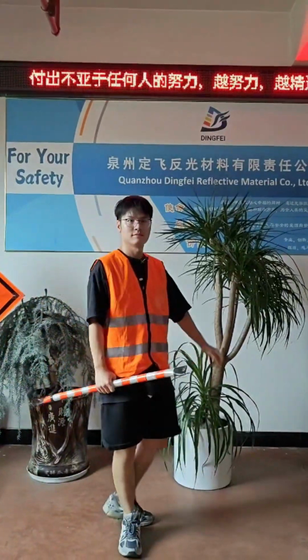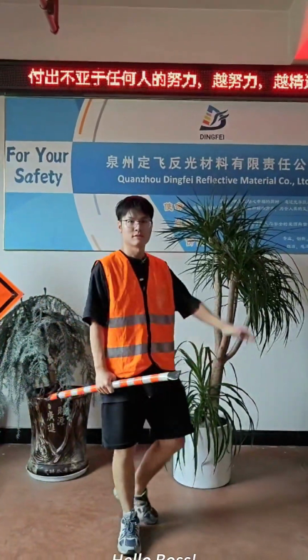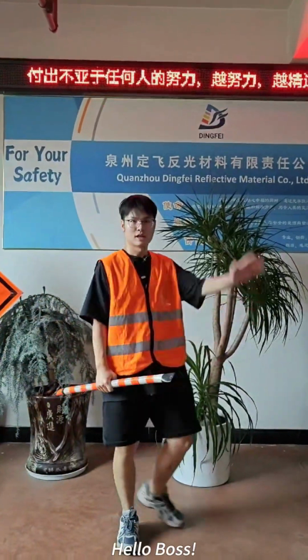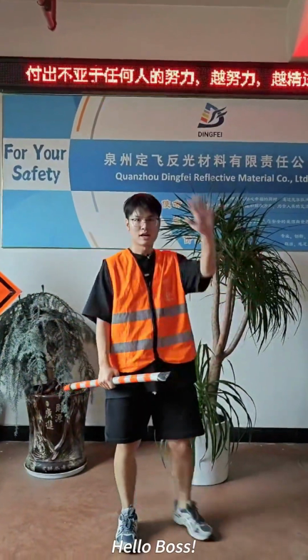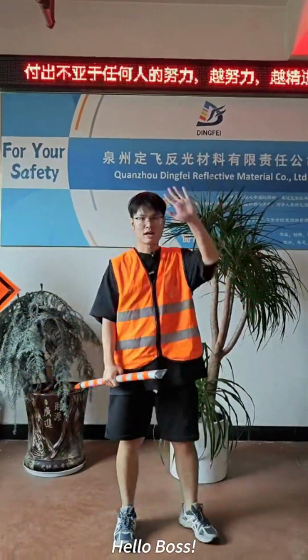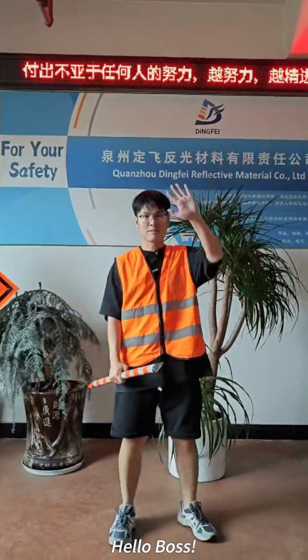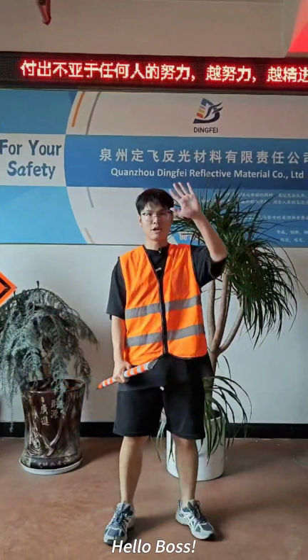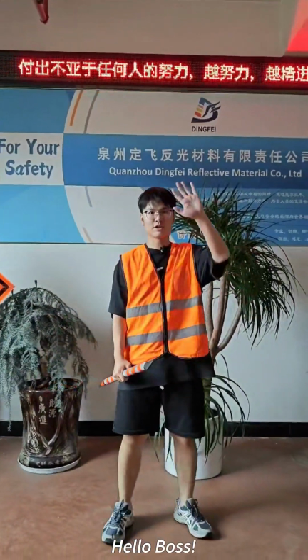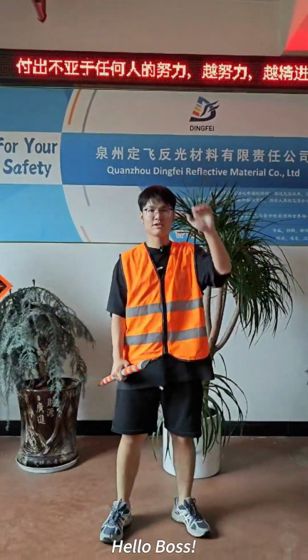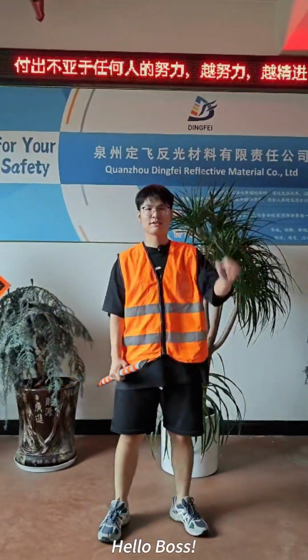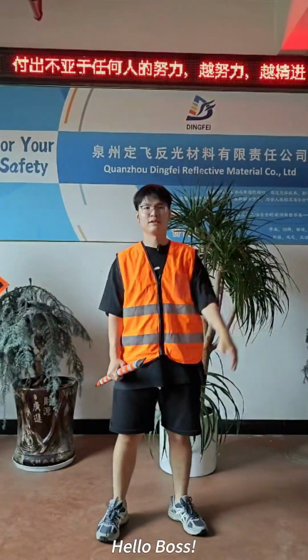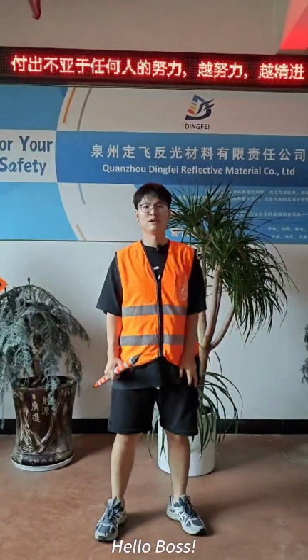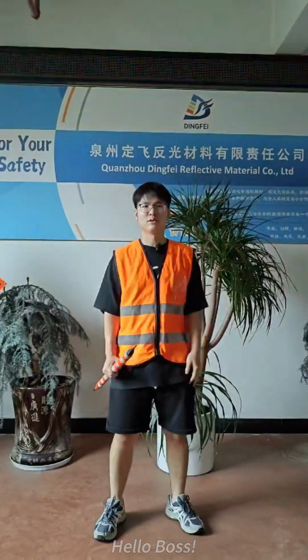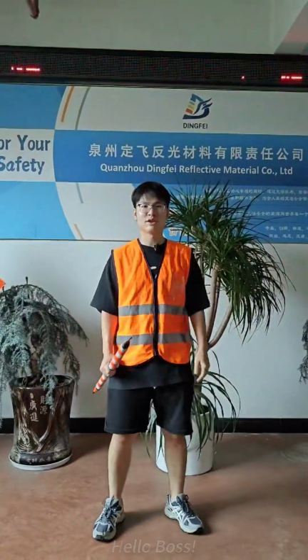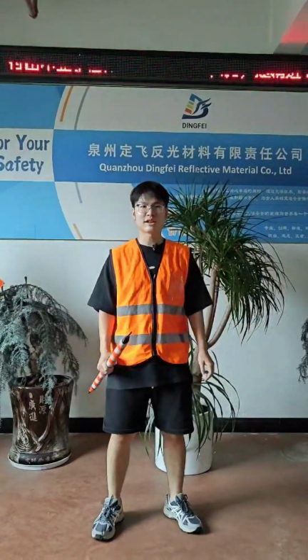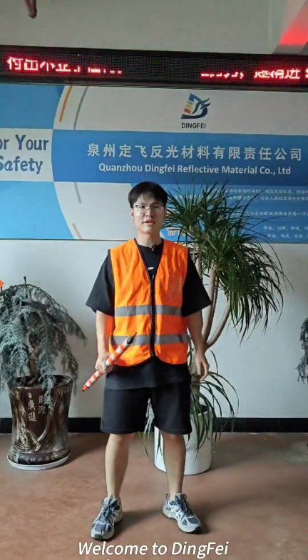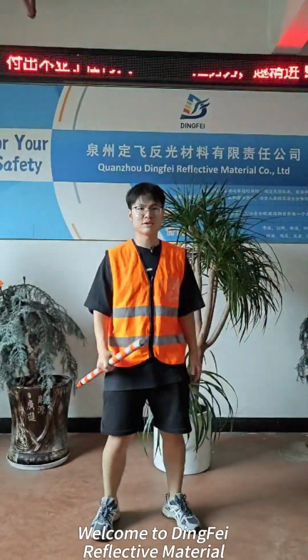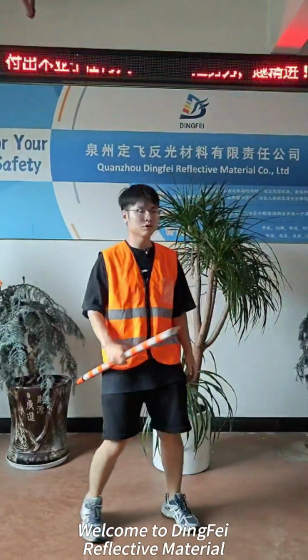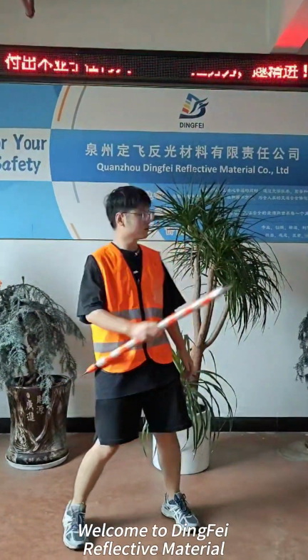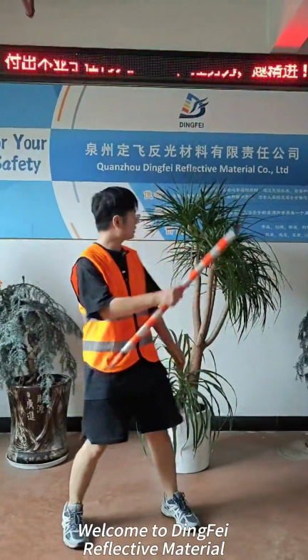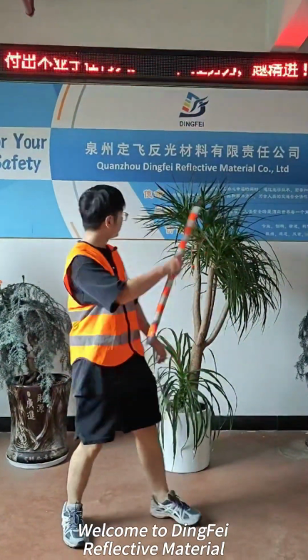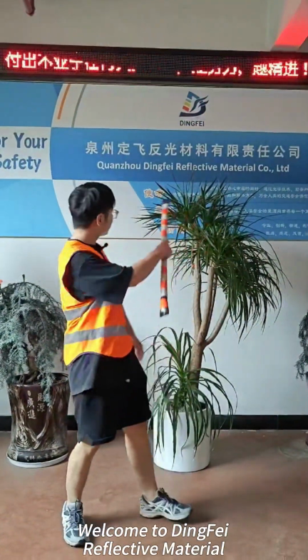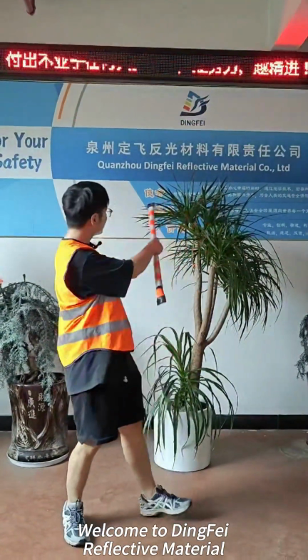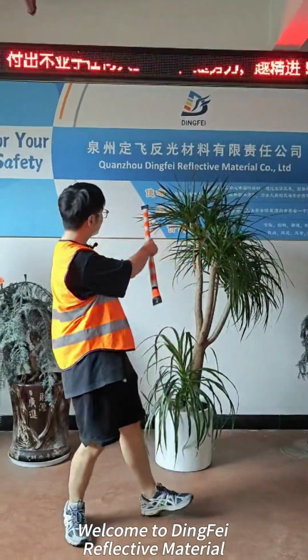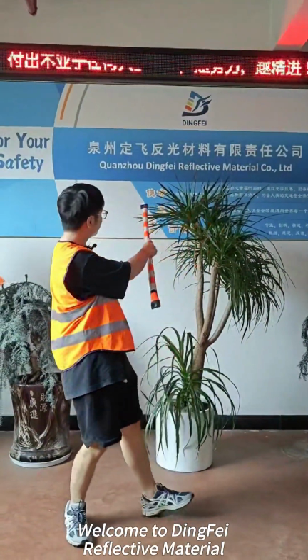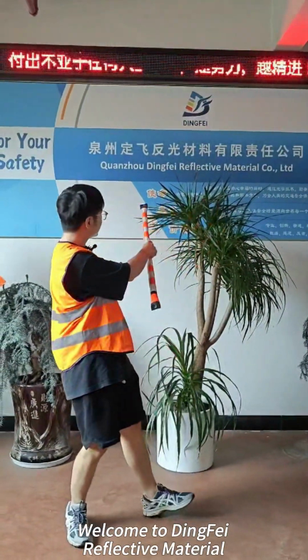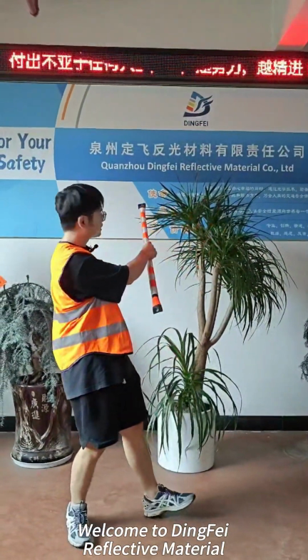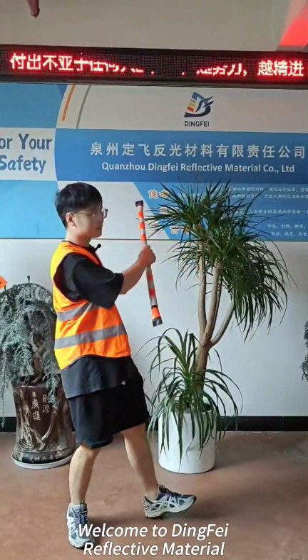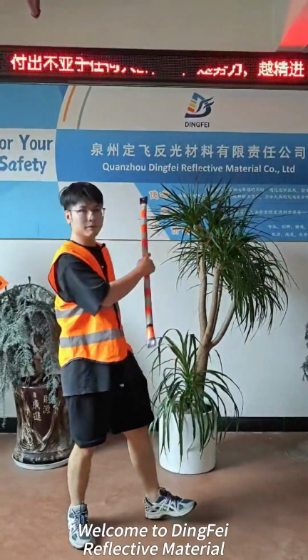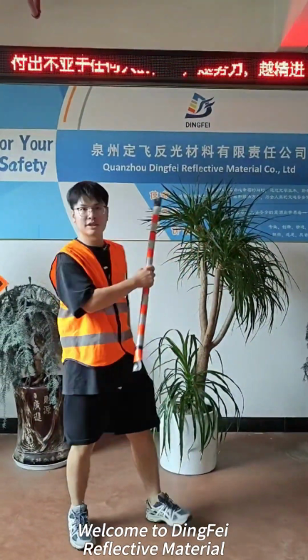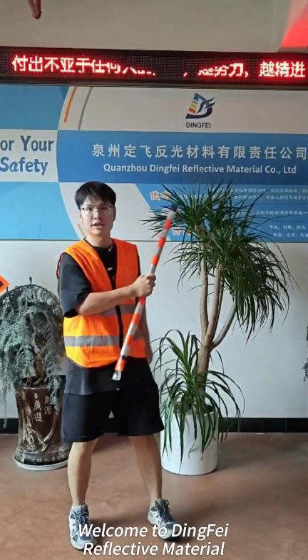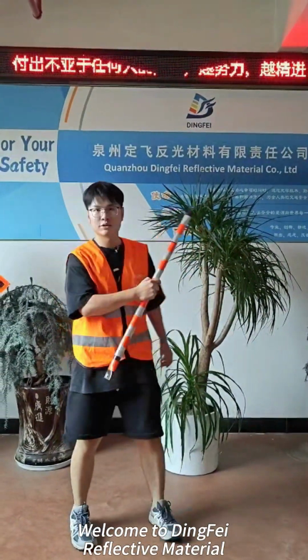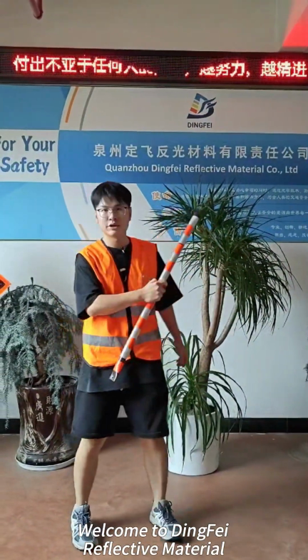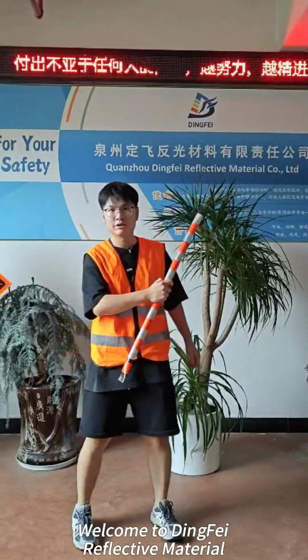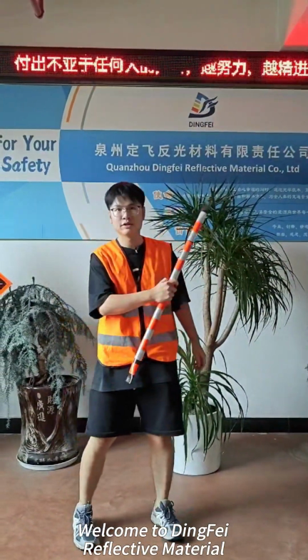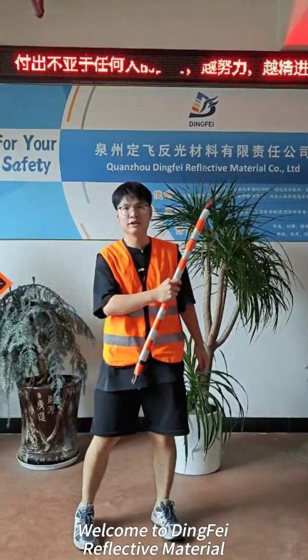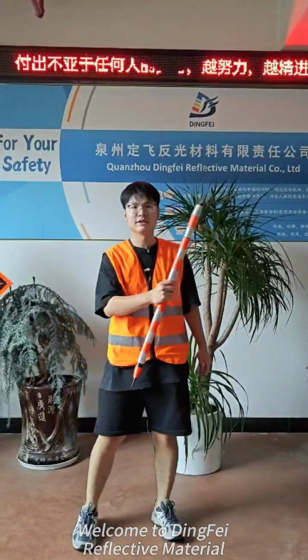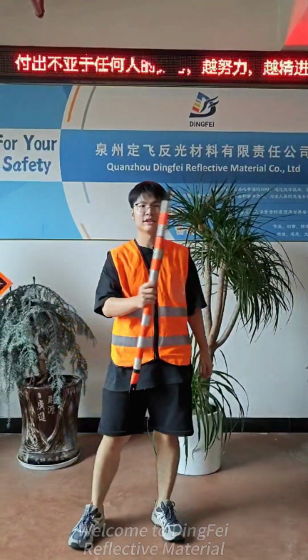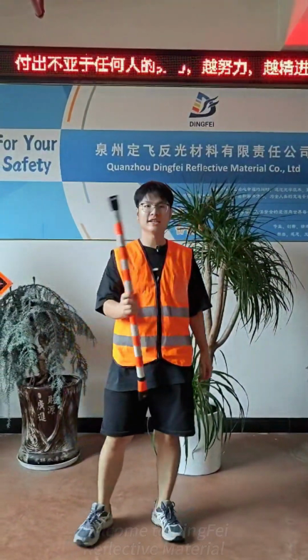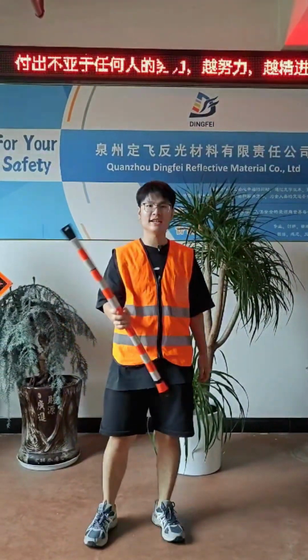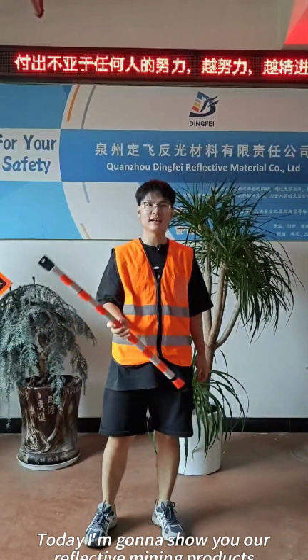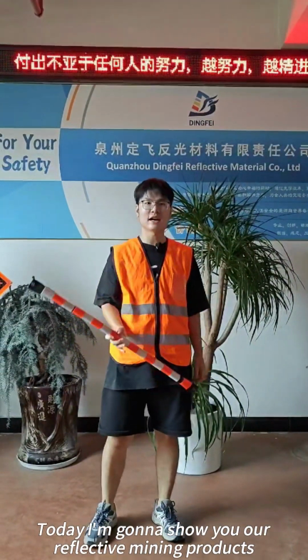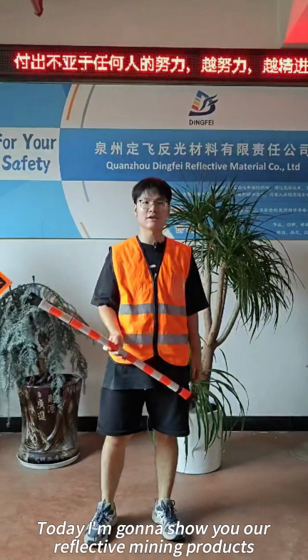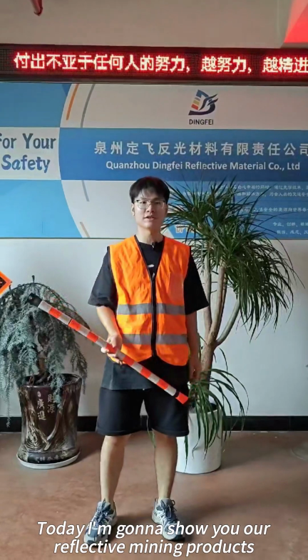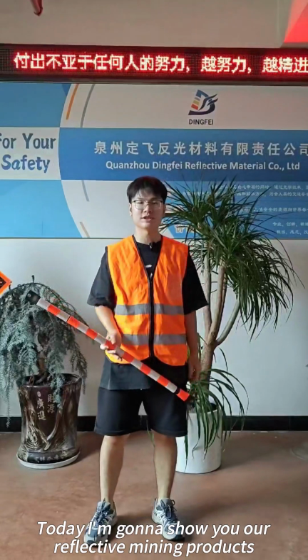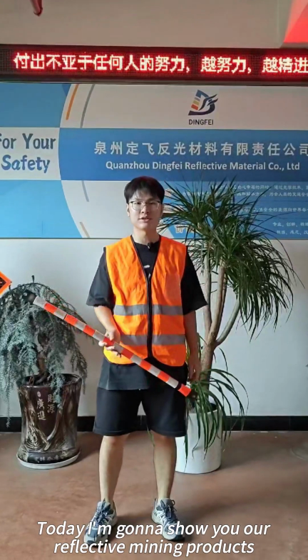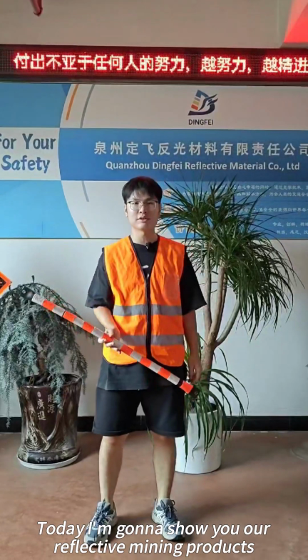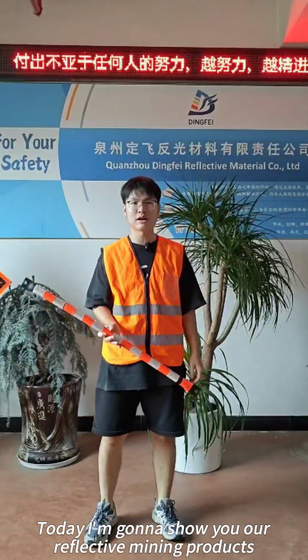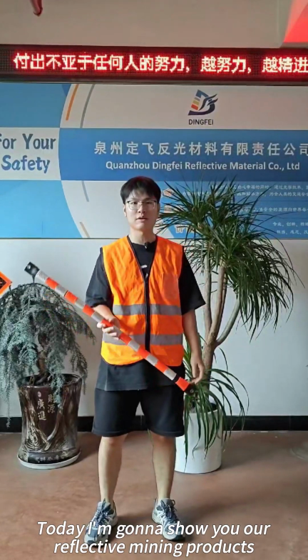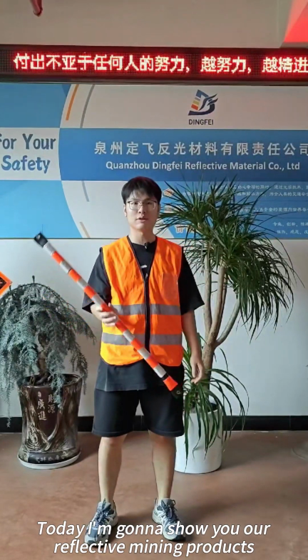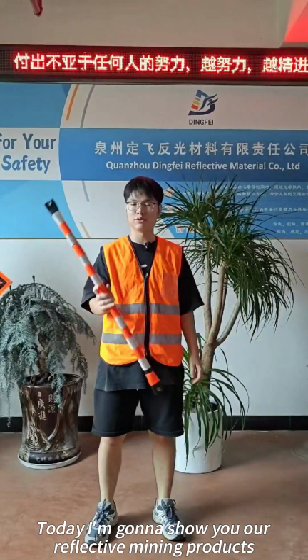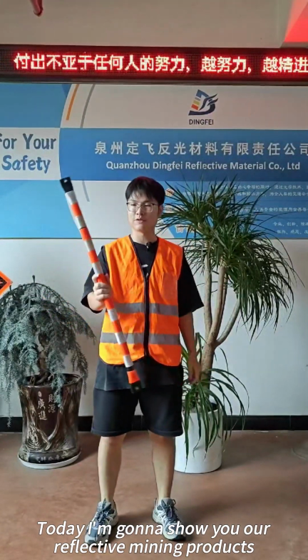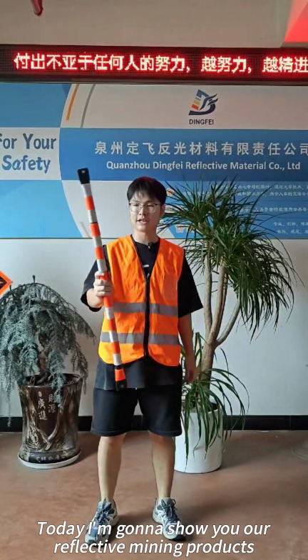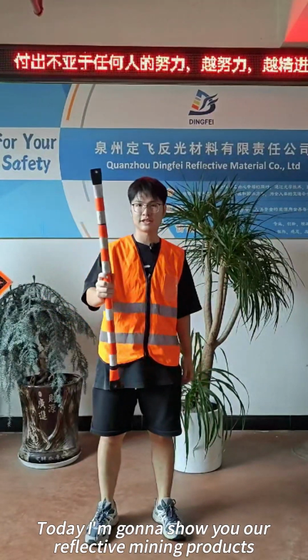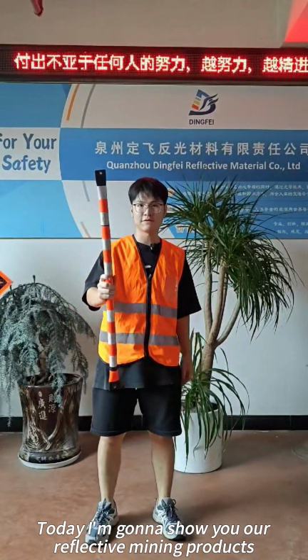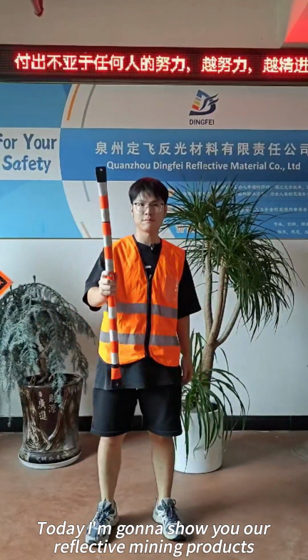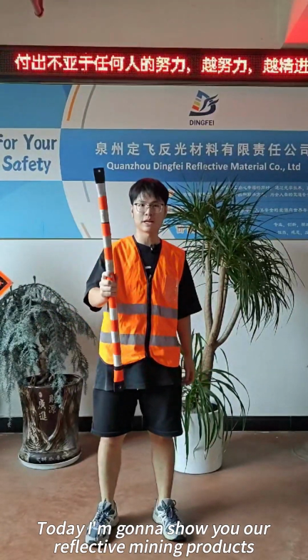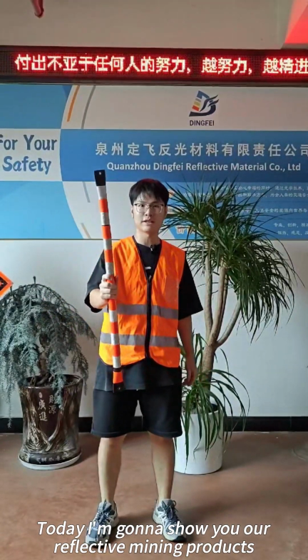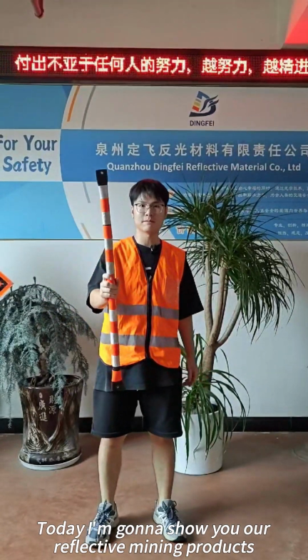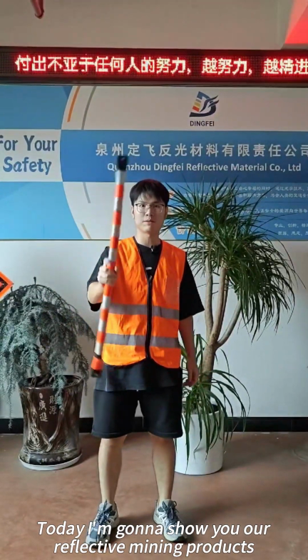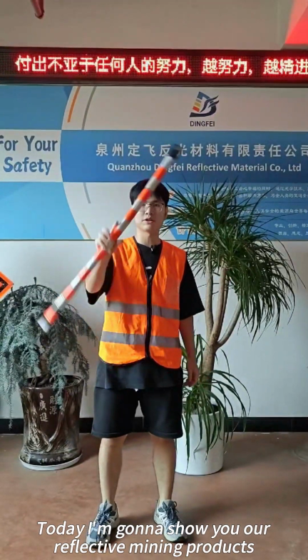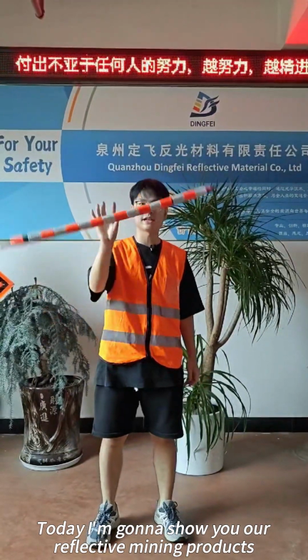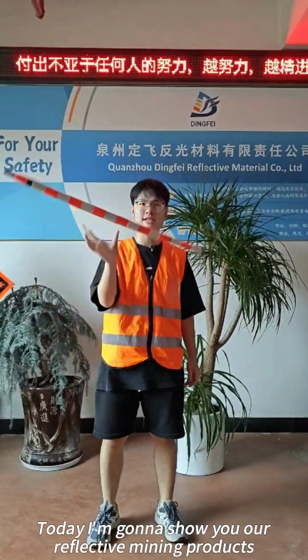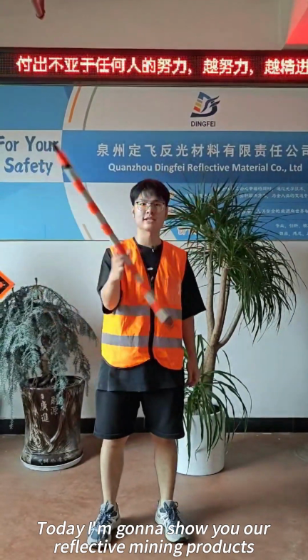Hello, Bose. Welcome to Dingfei Reflective Material. Today, I'm going to show you our Reflective Mining Products.